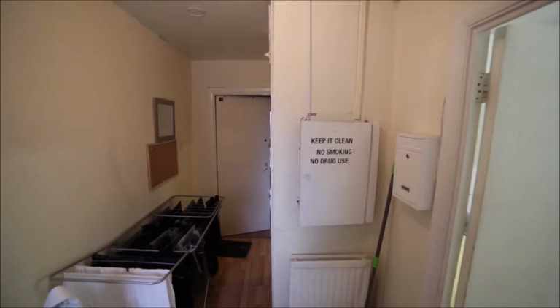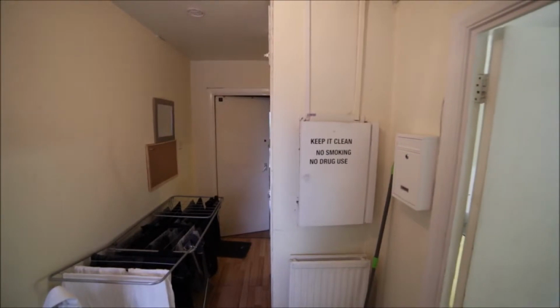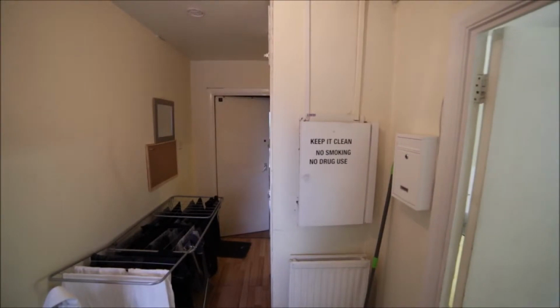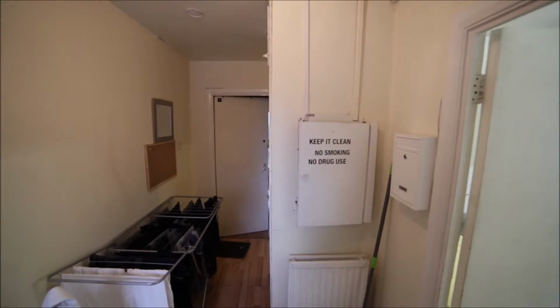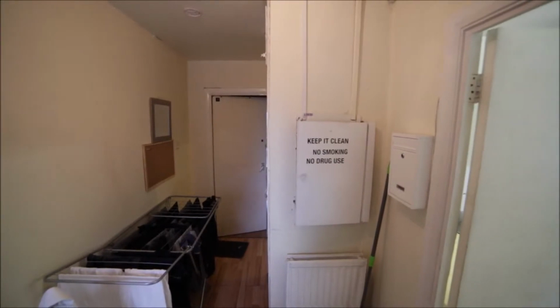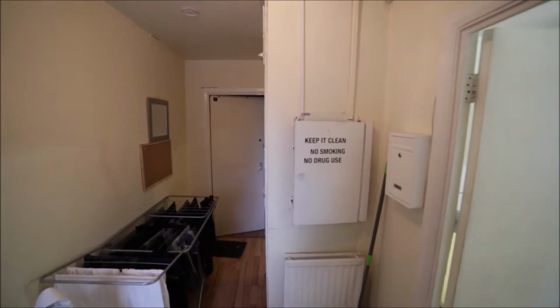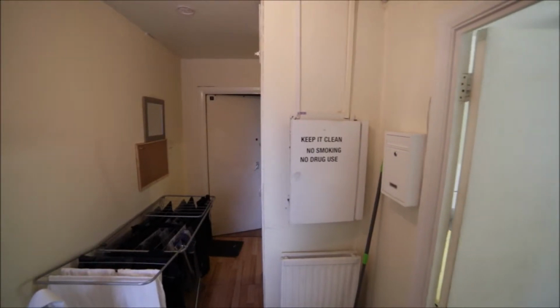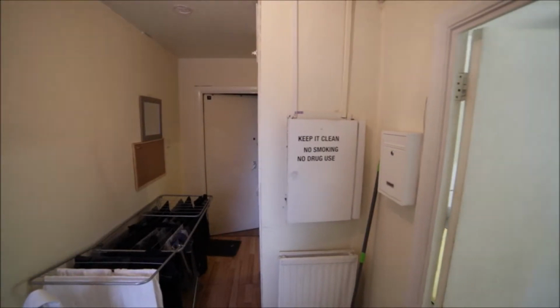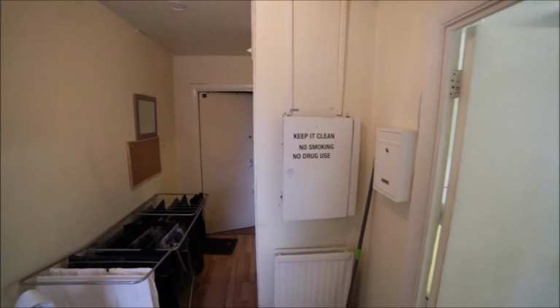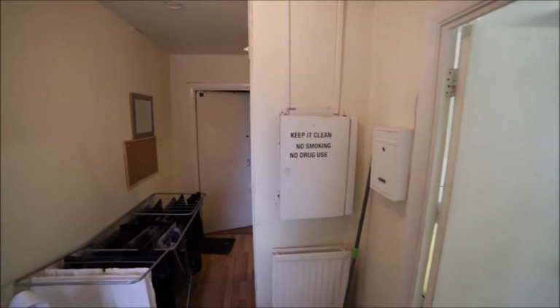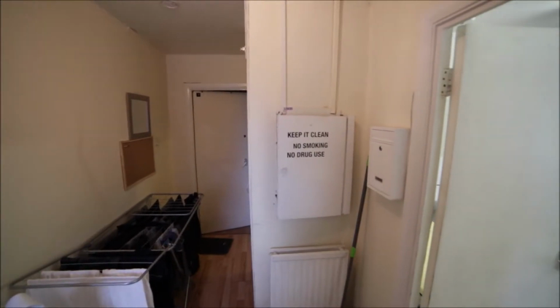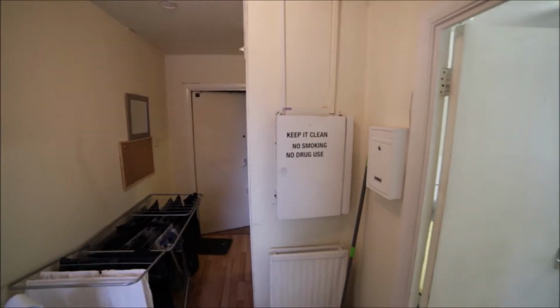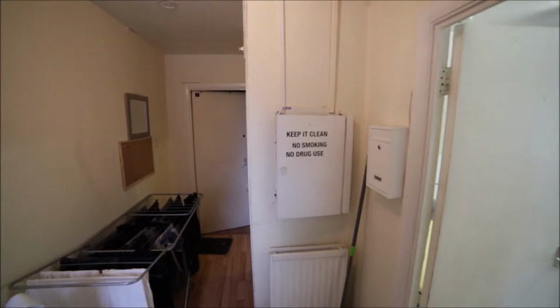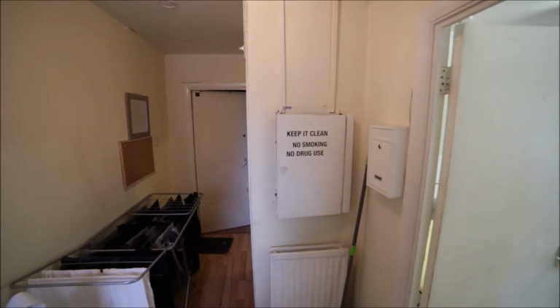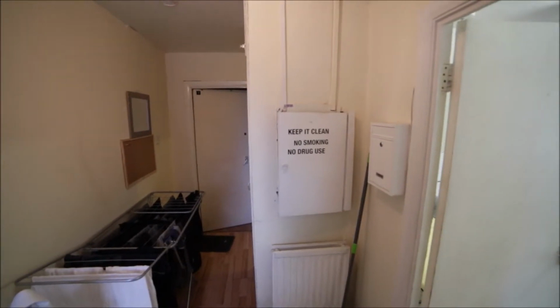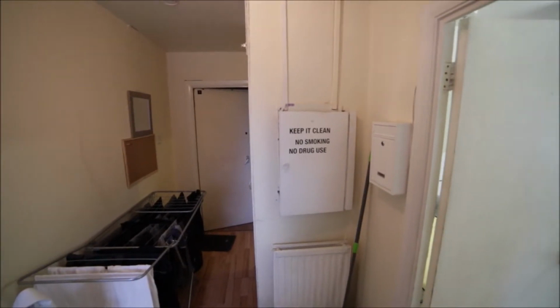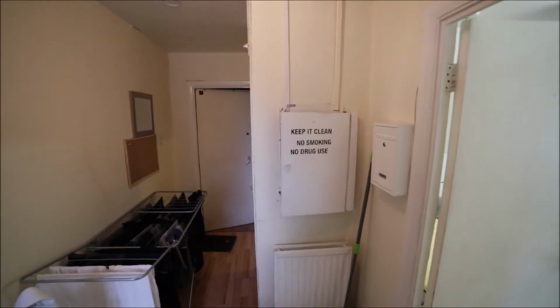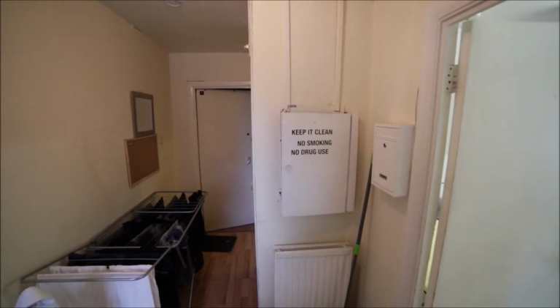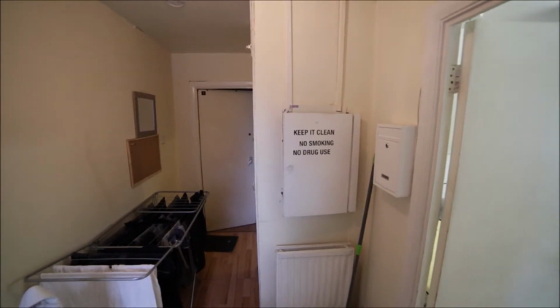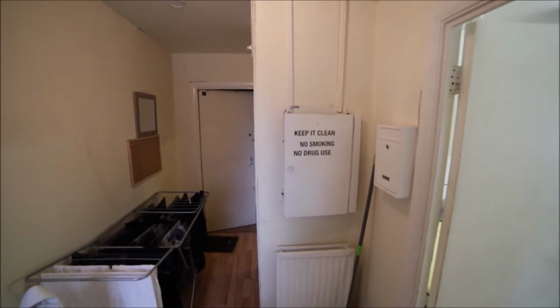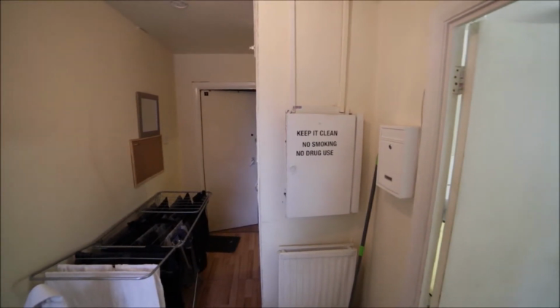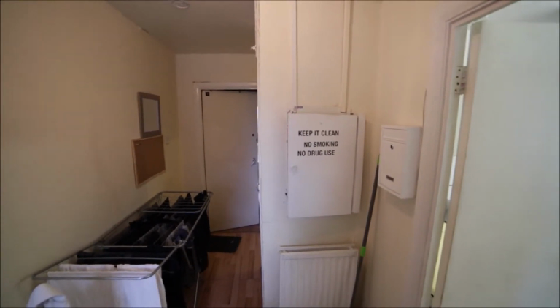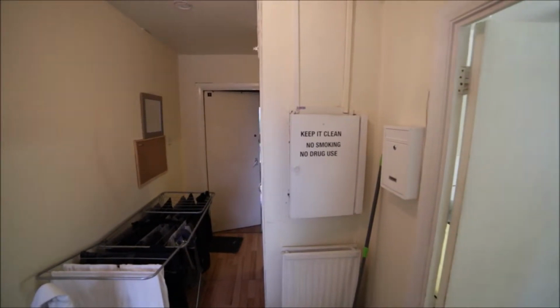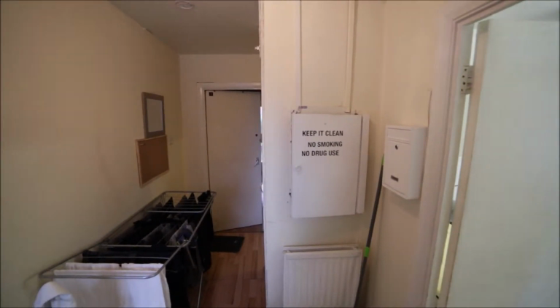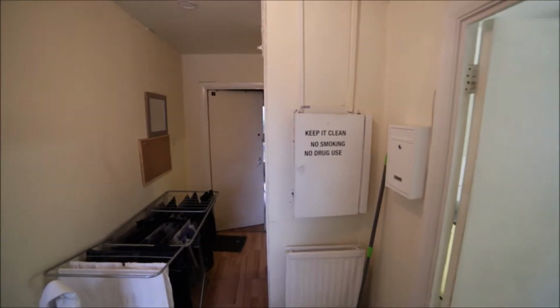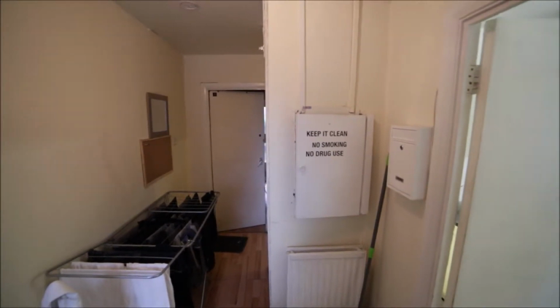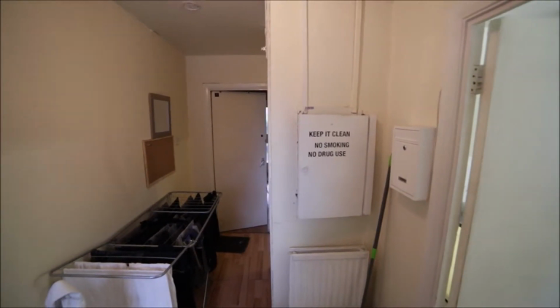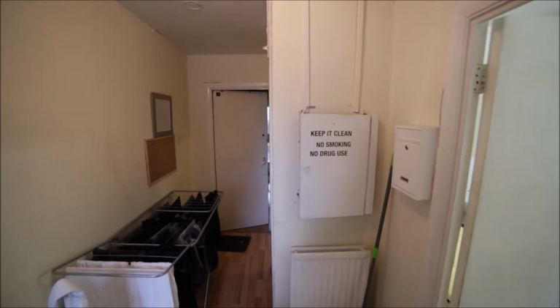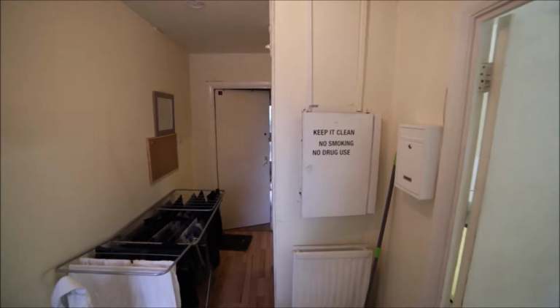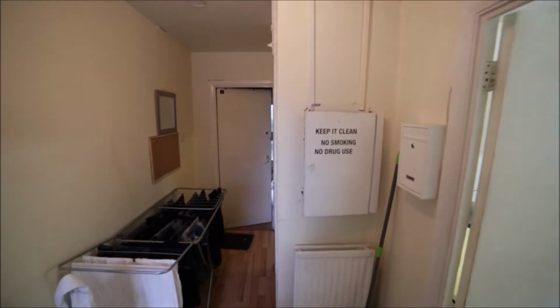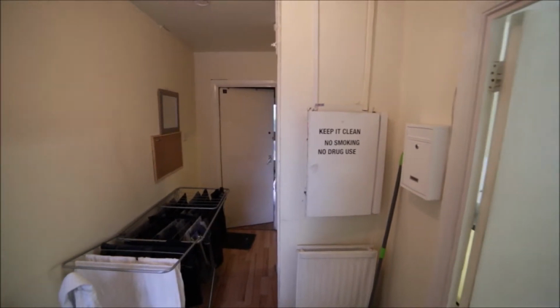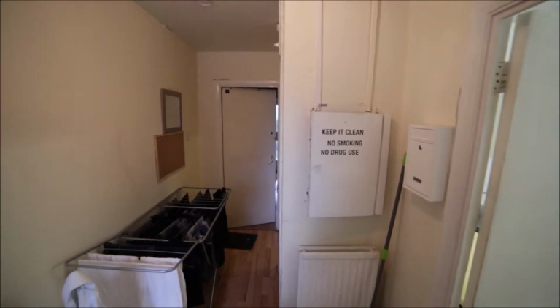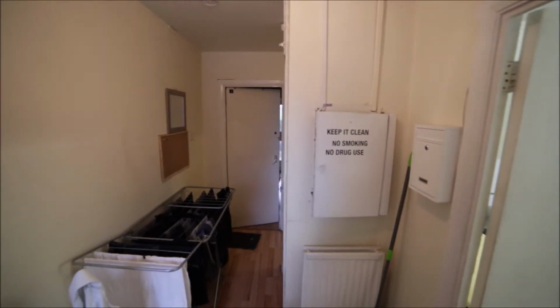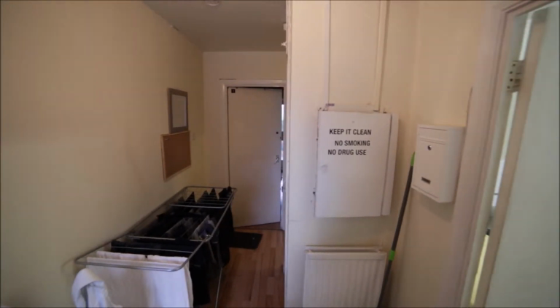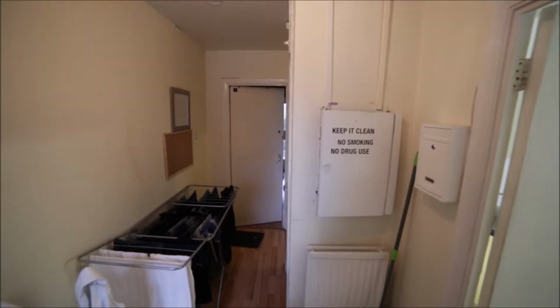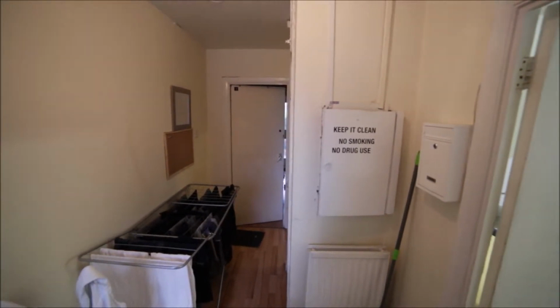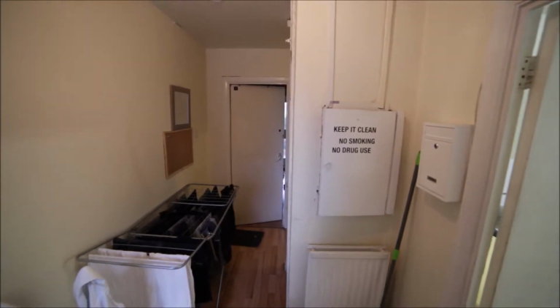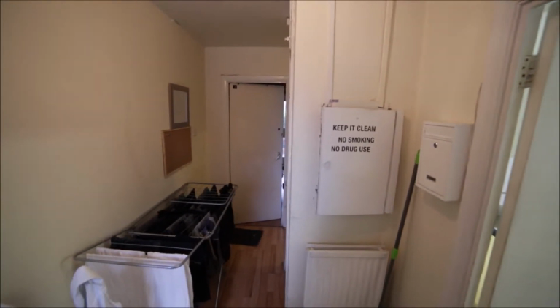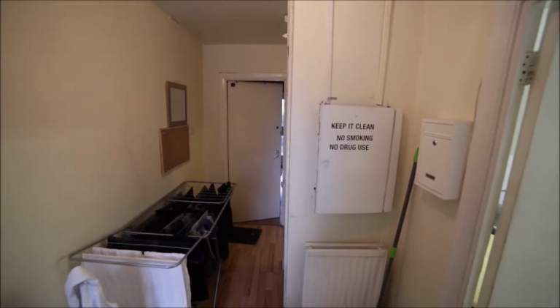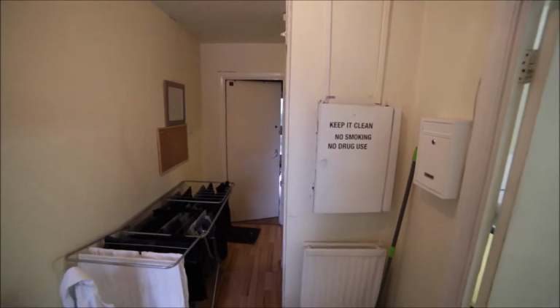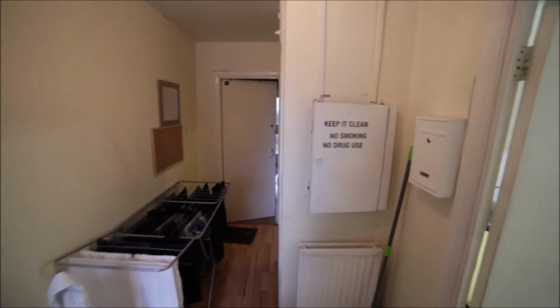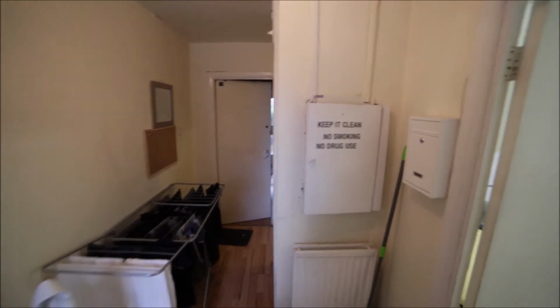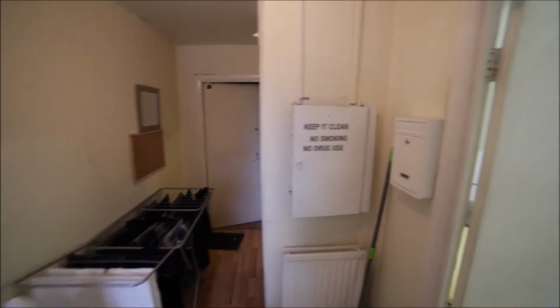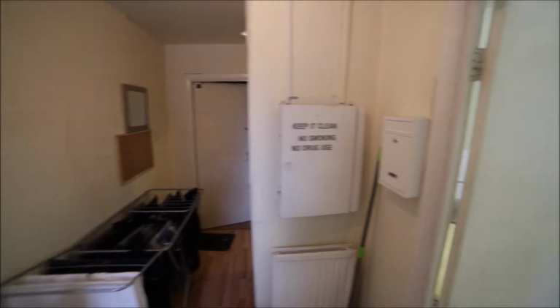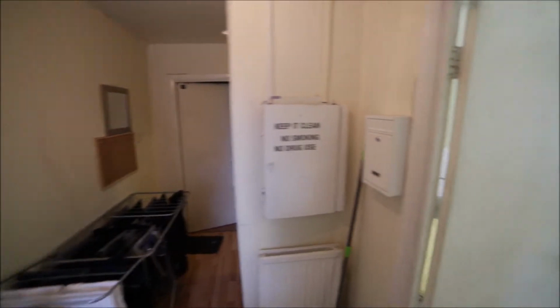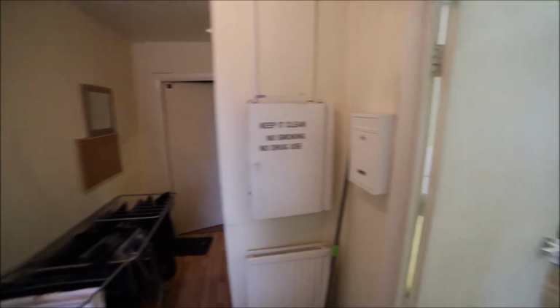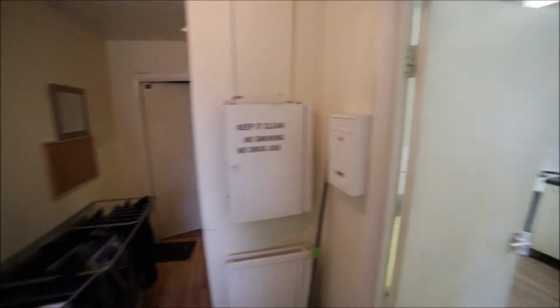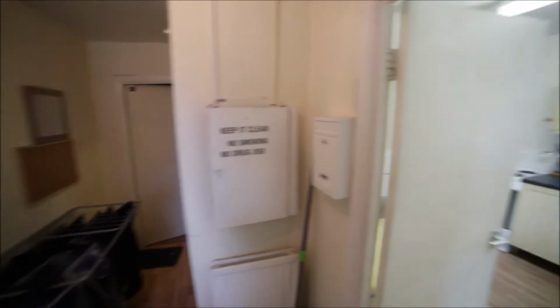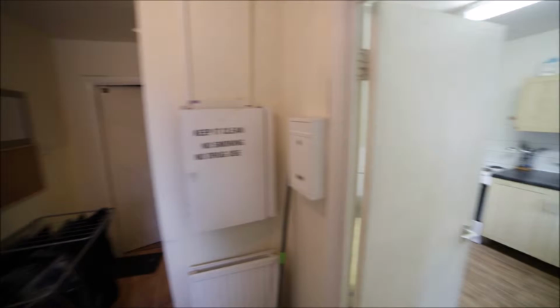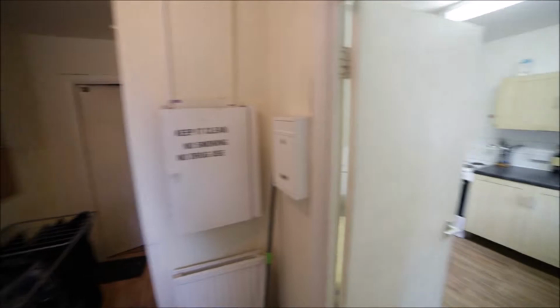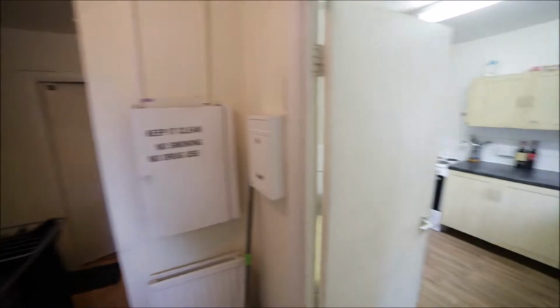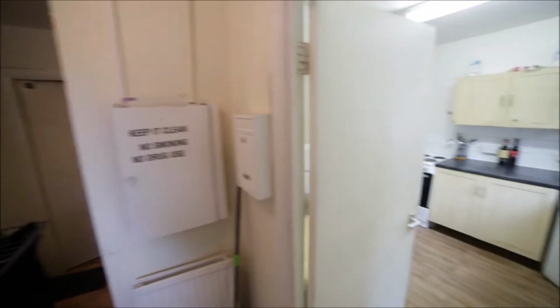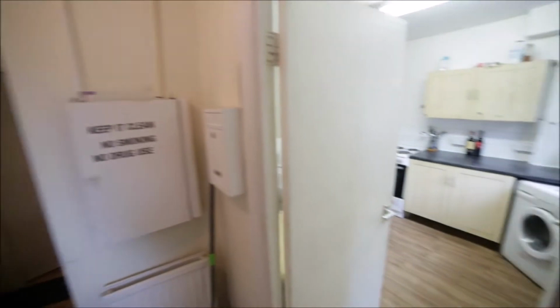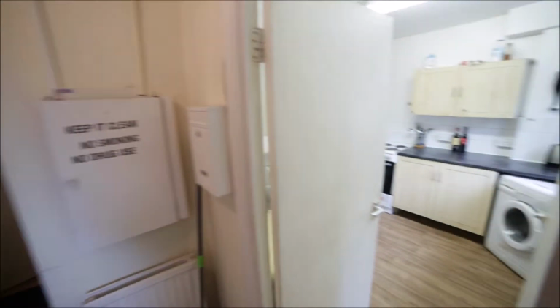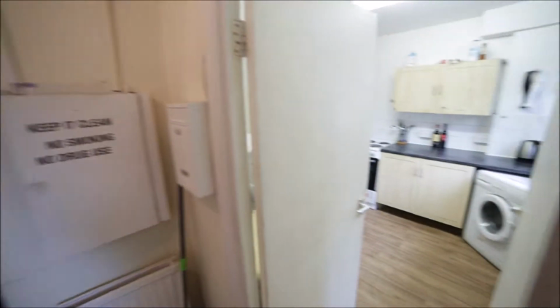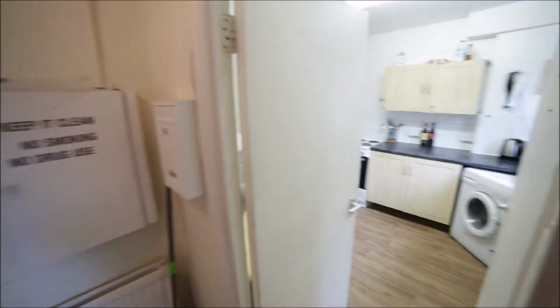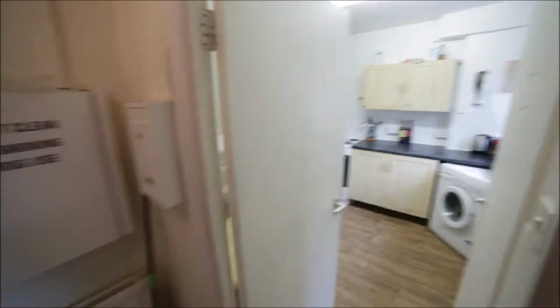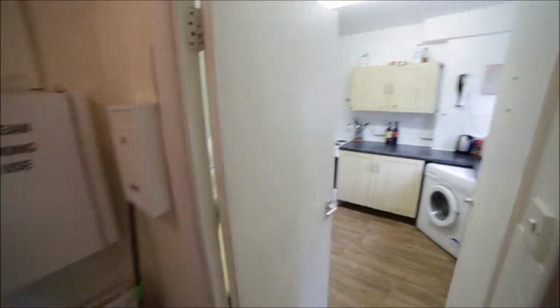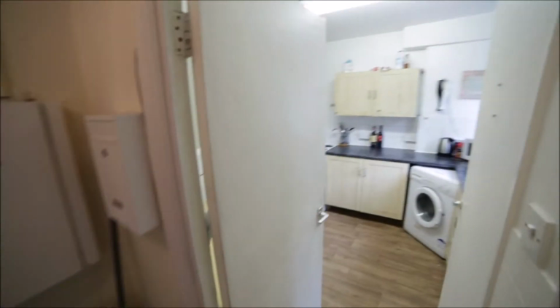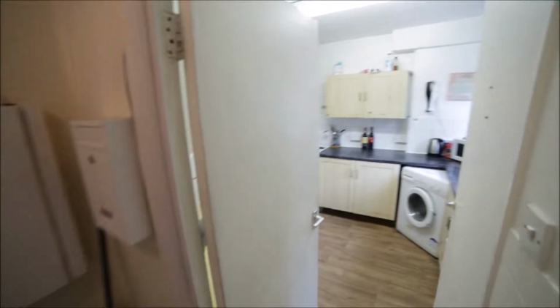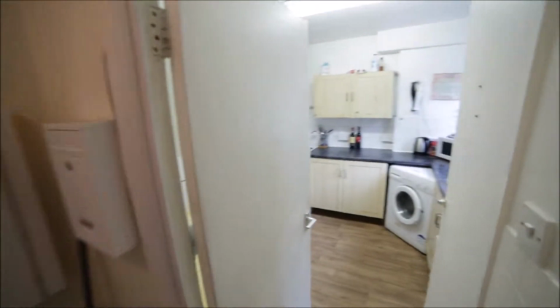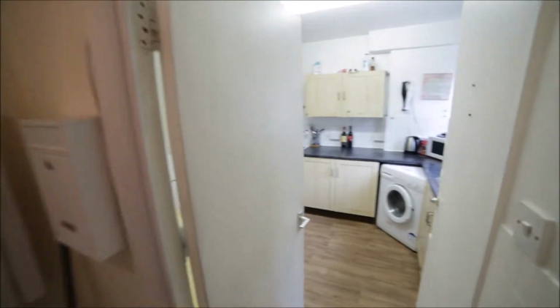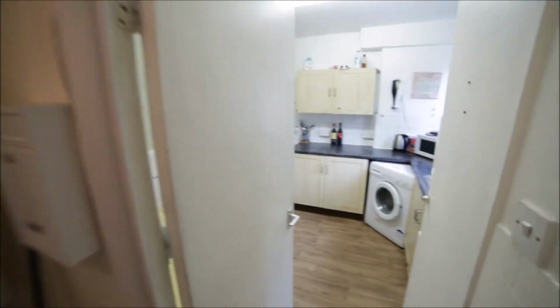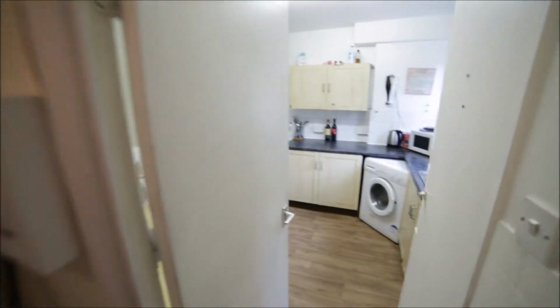So I'm entering the property, I'm in the corridor. The first door to my right is the kitchen.